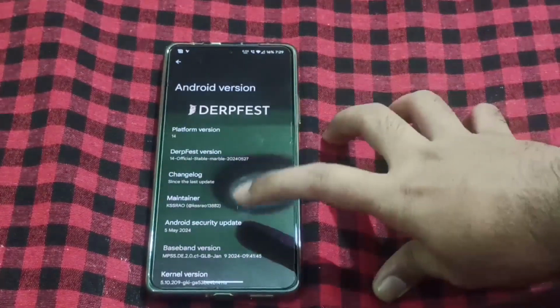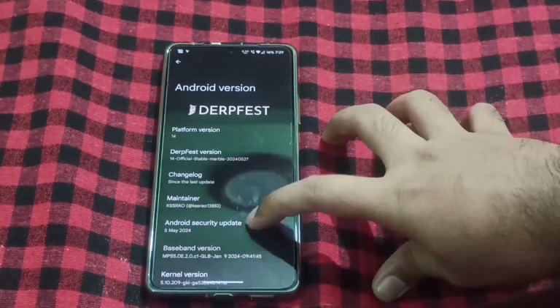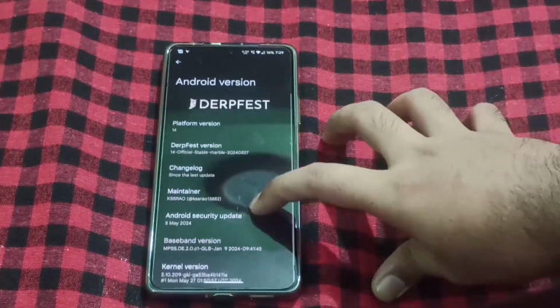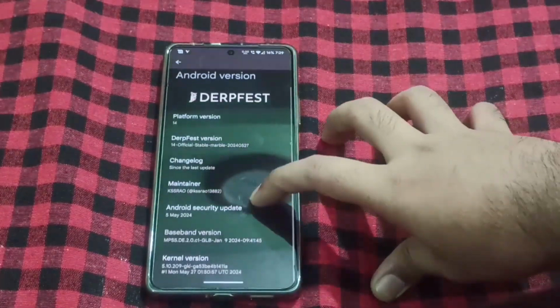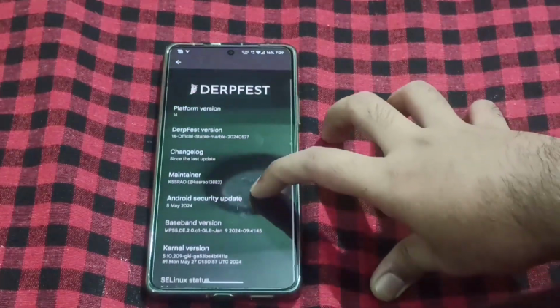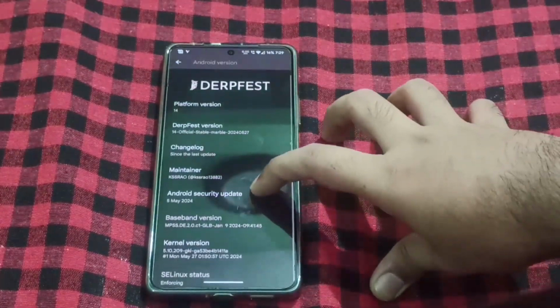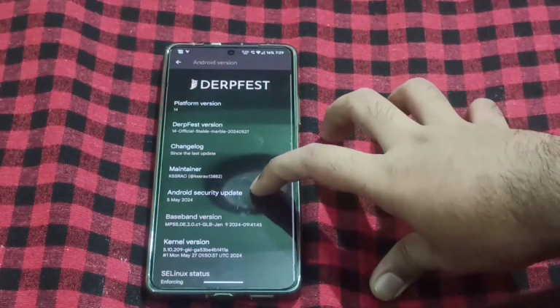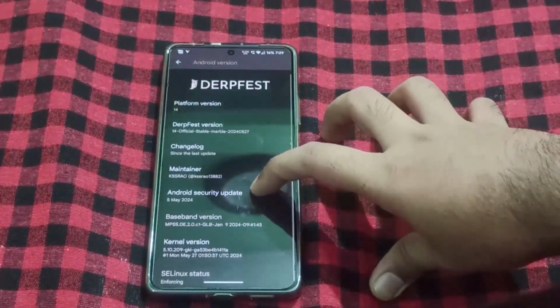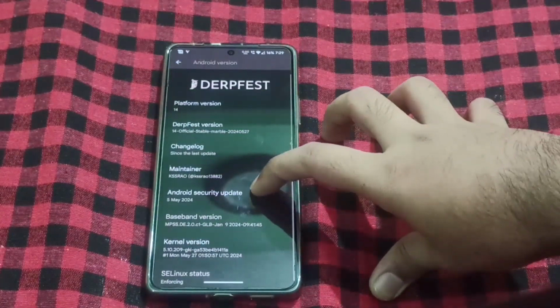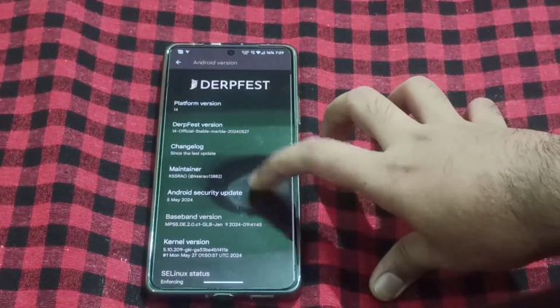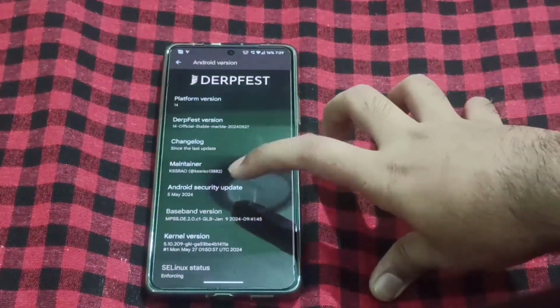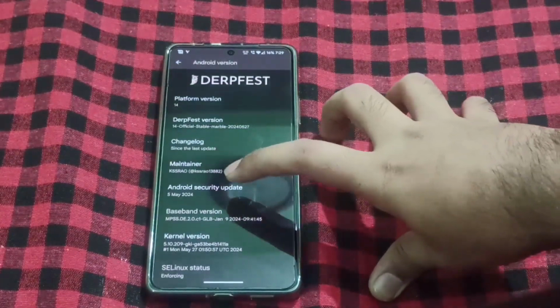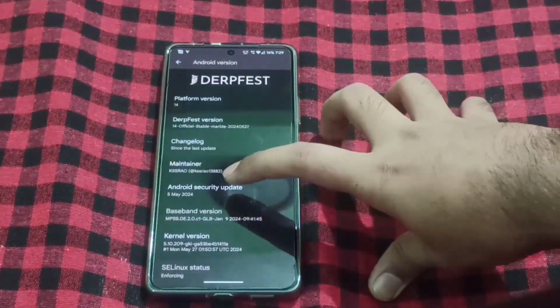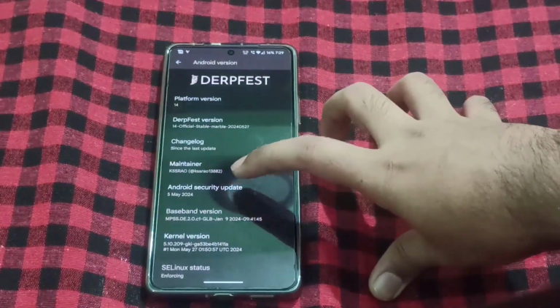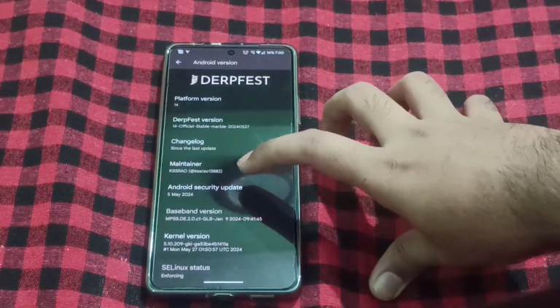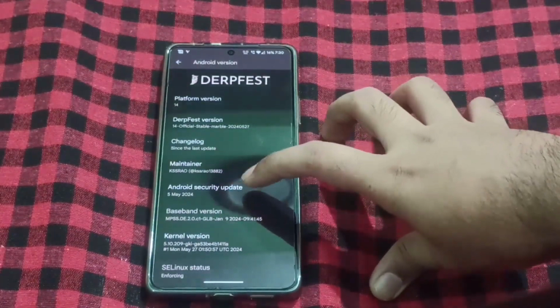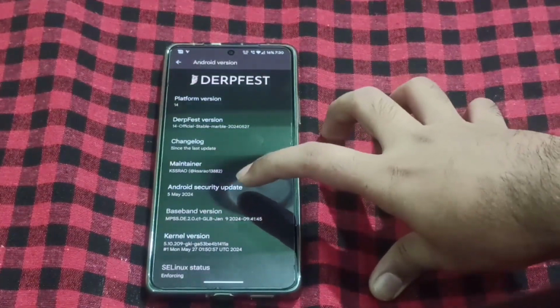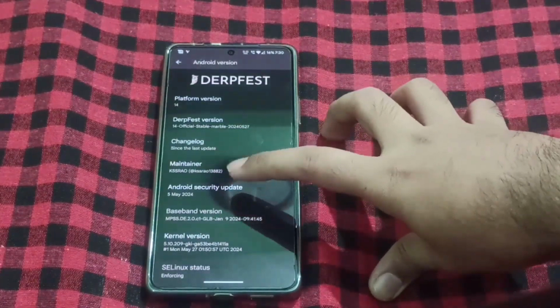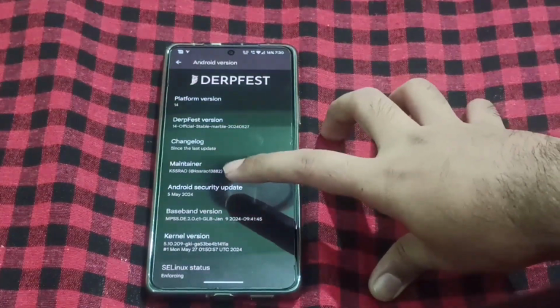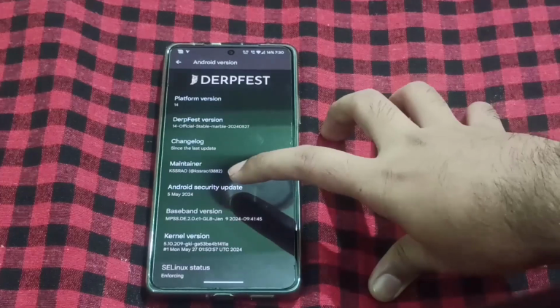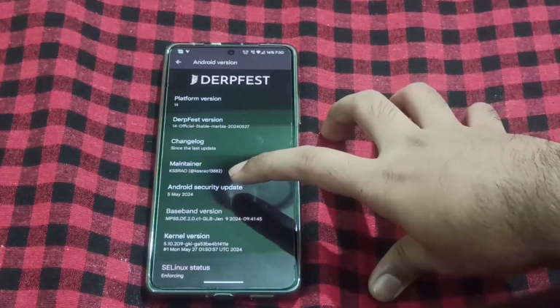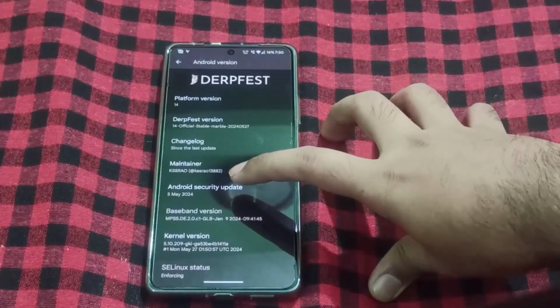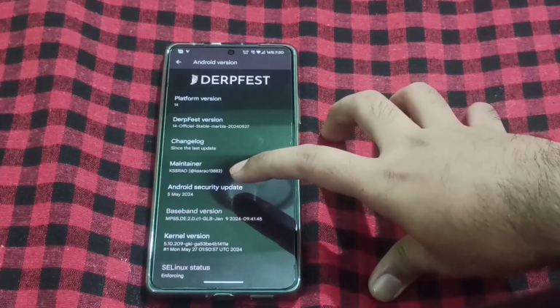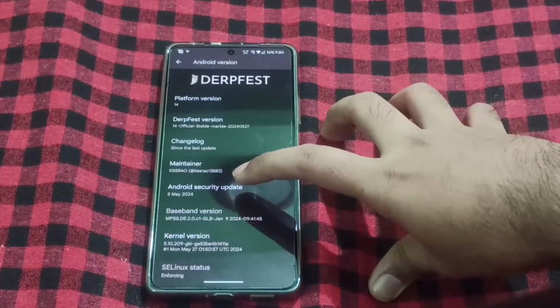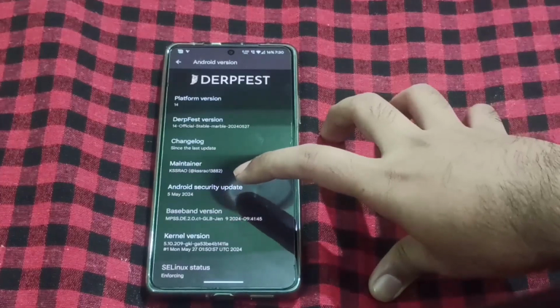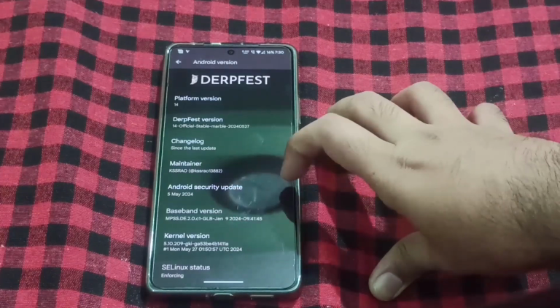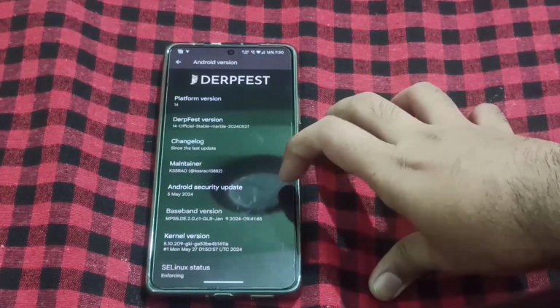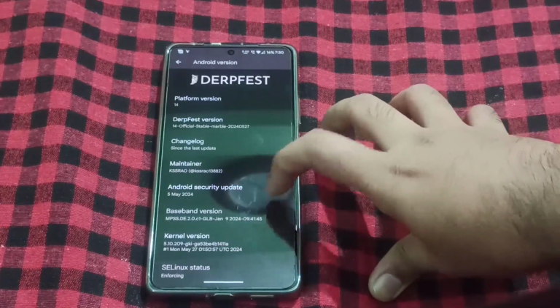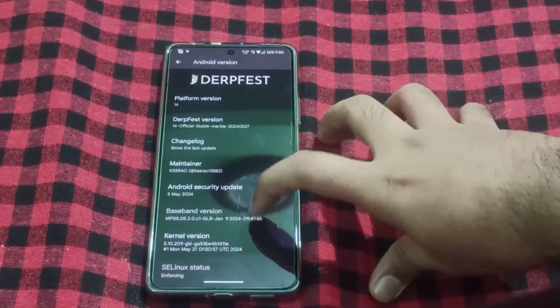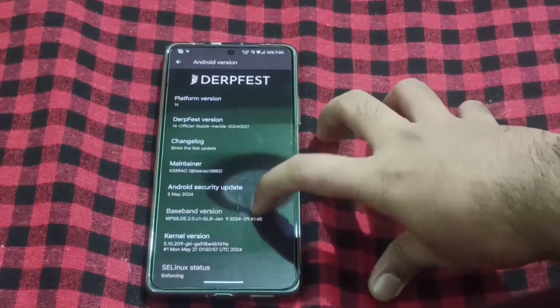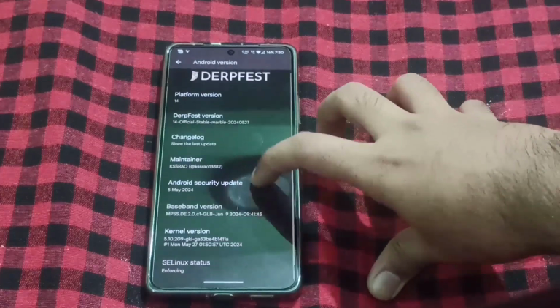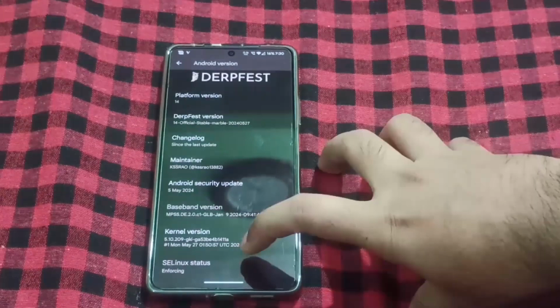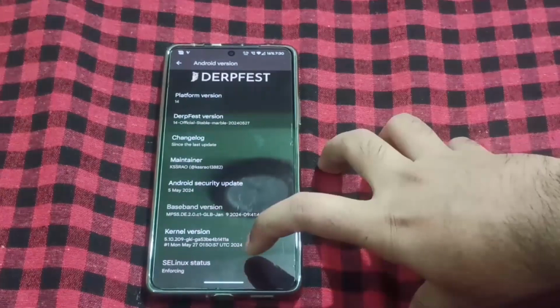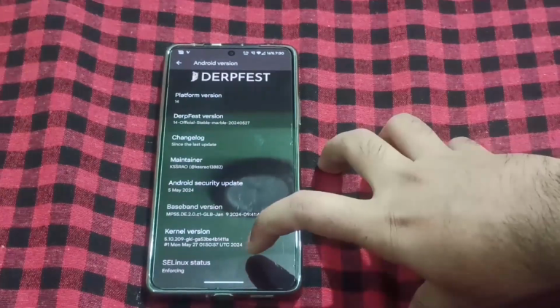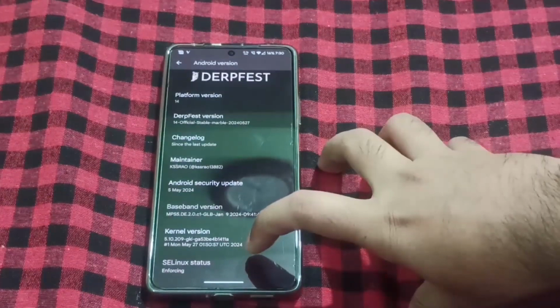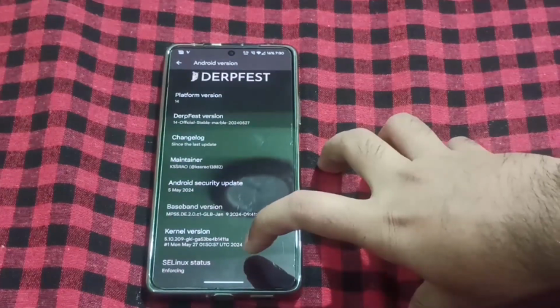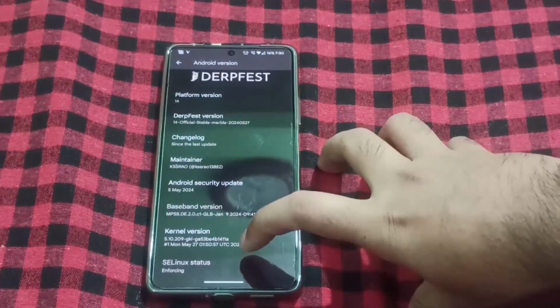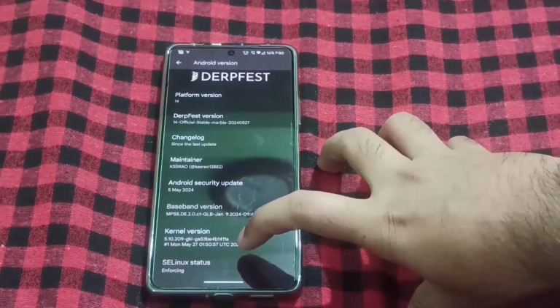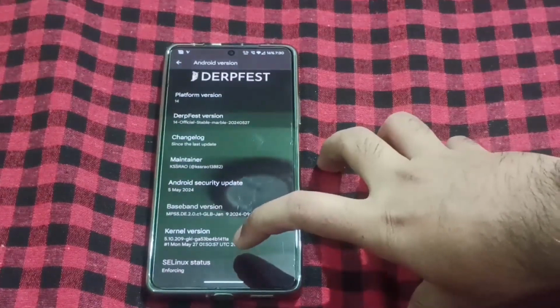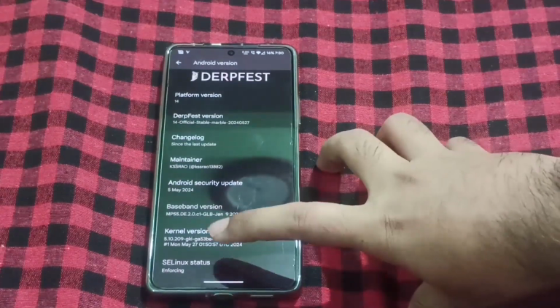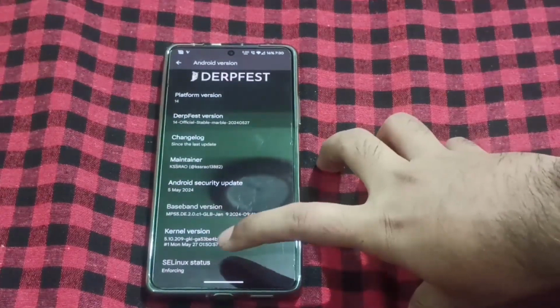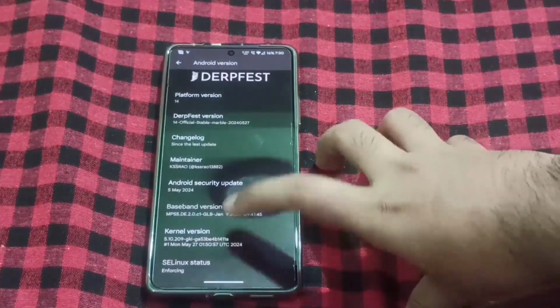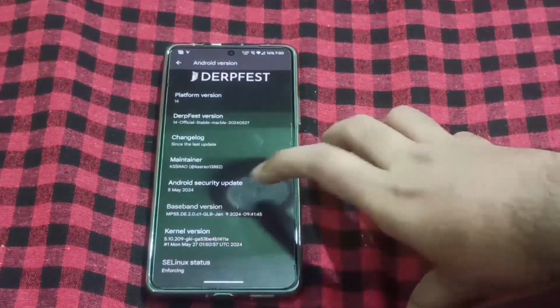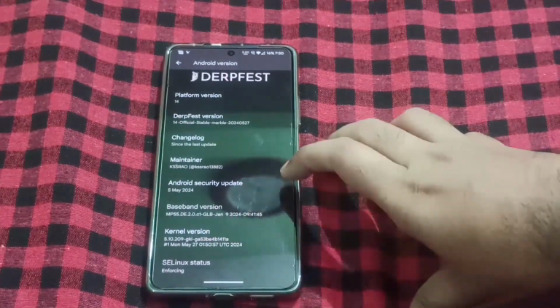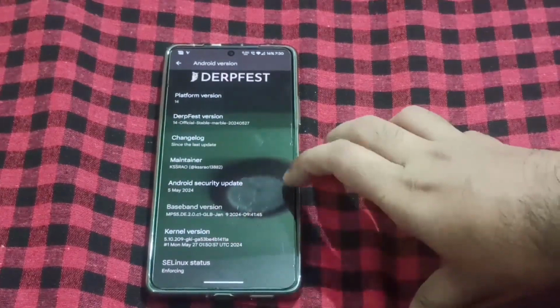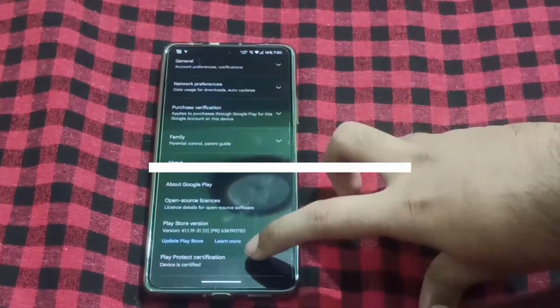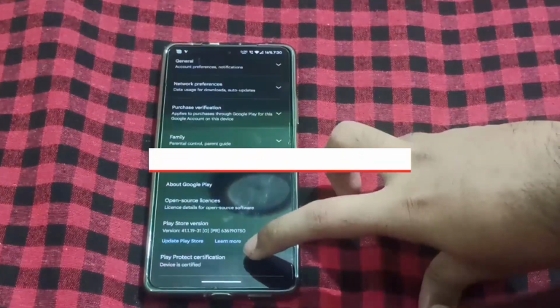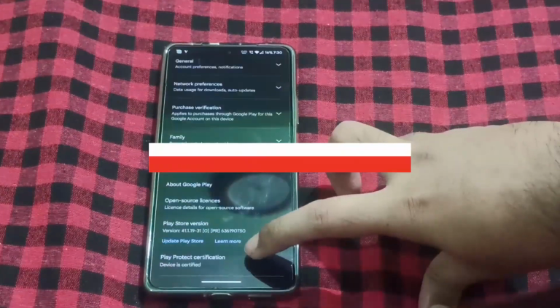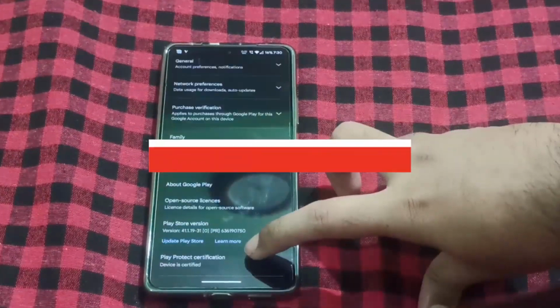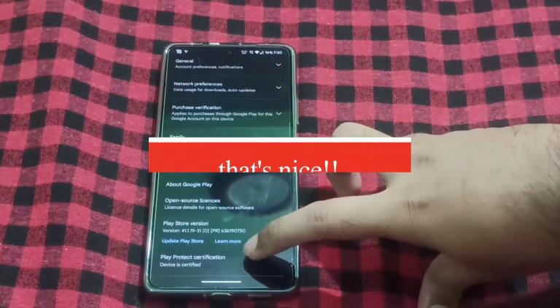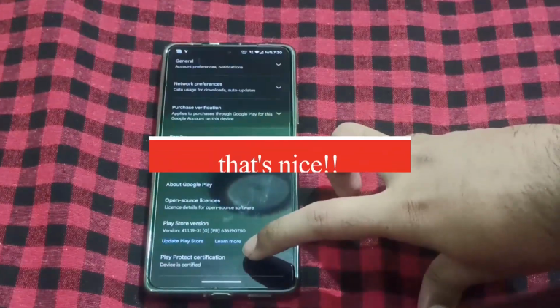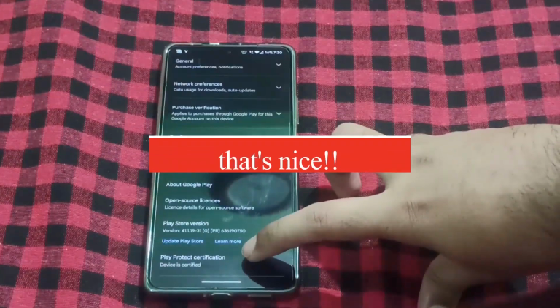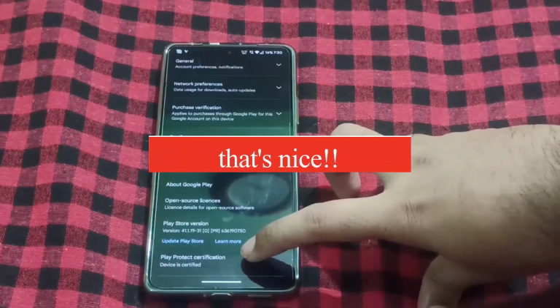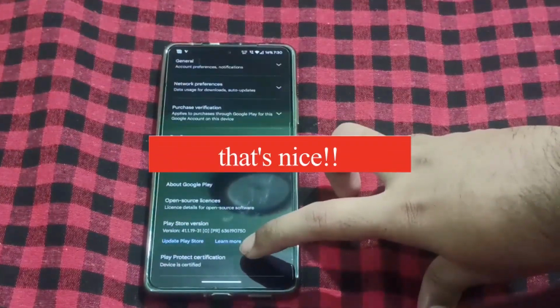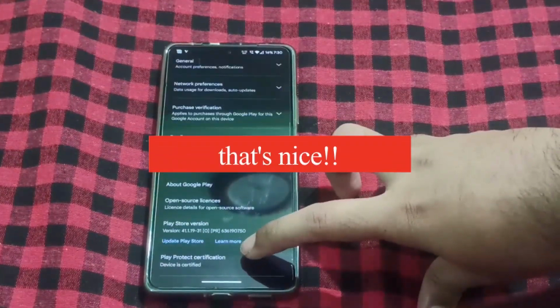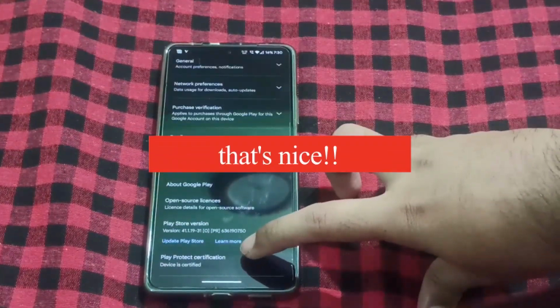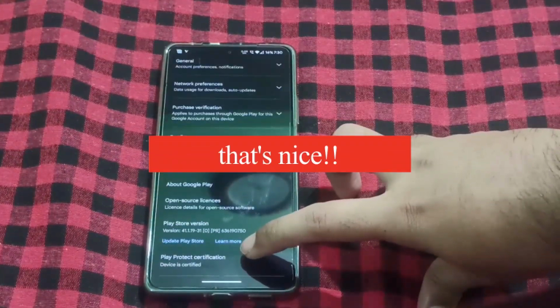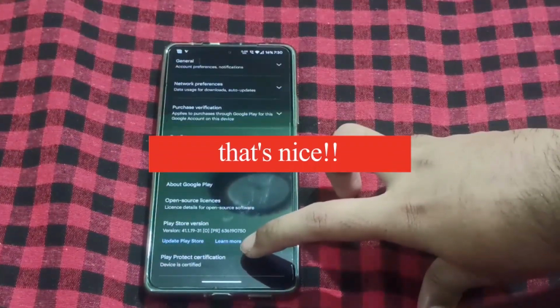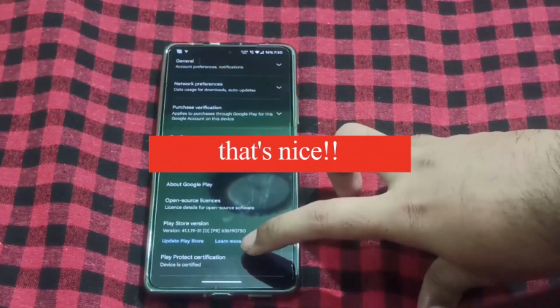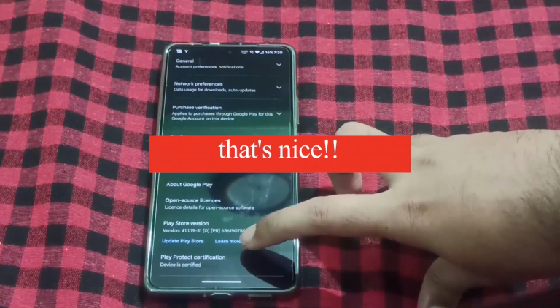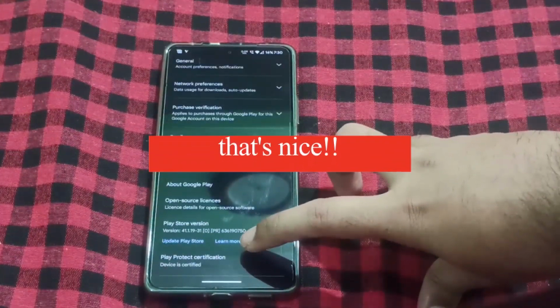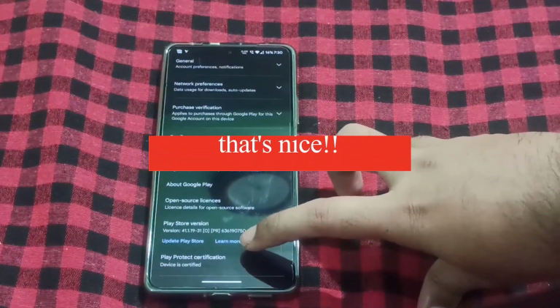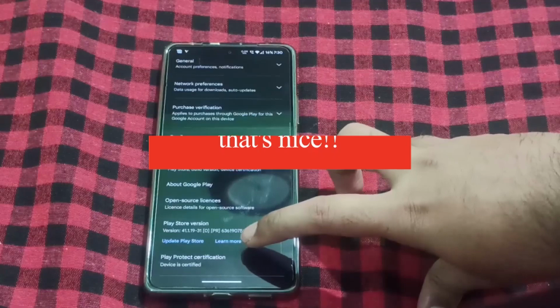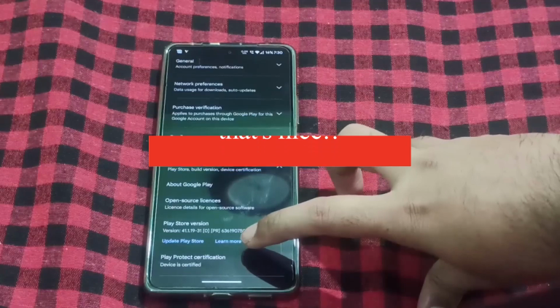You can see the Android security update is dated 5th of May 2024. SELinux status is Enforcing. And in the Play Store, you can see here that the device is certified.